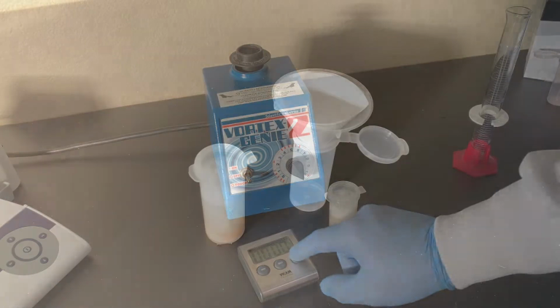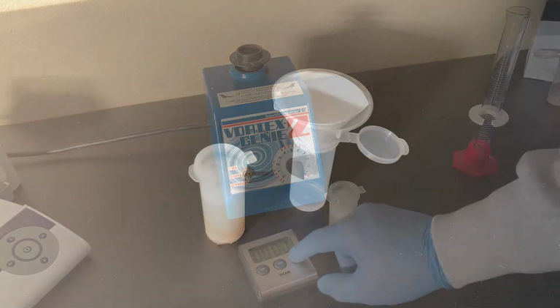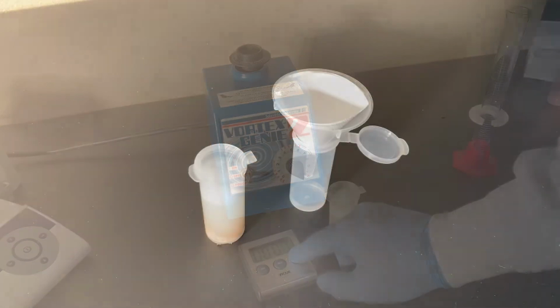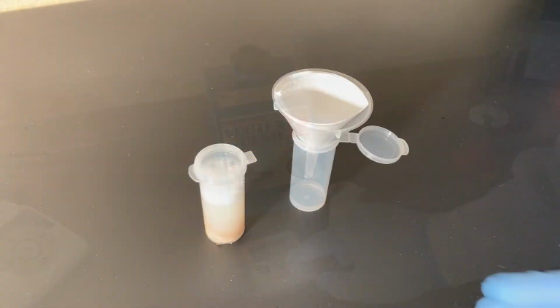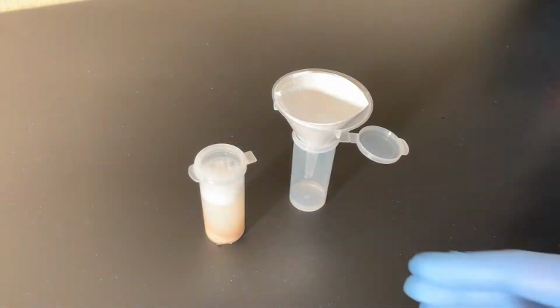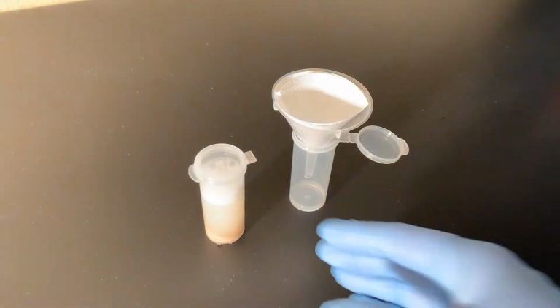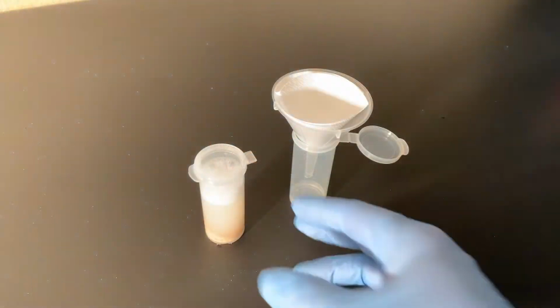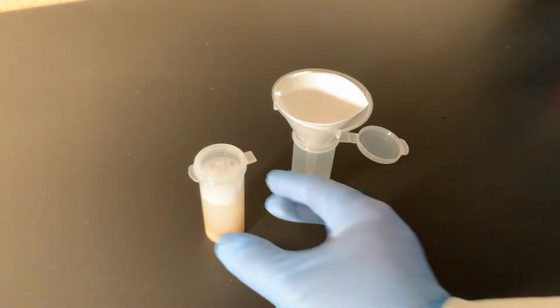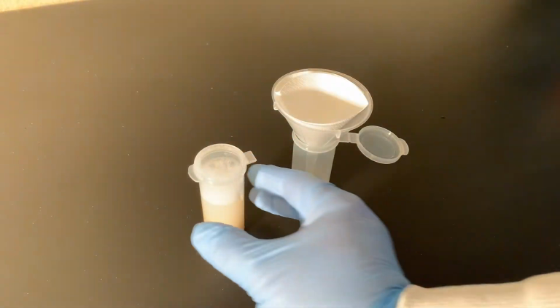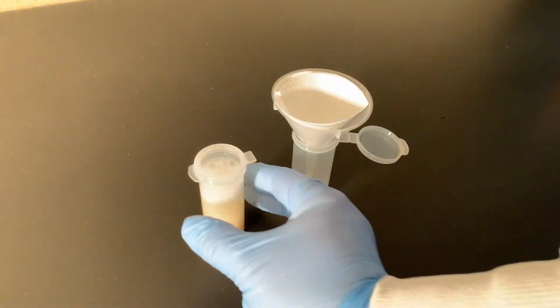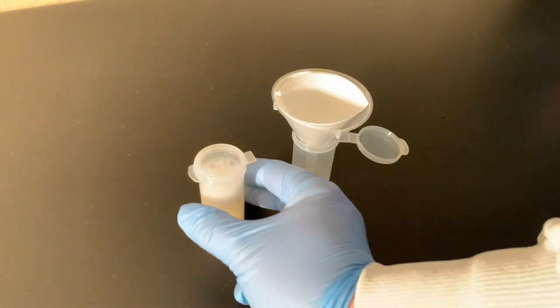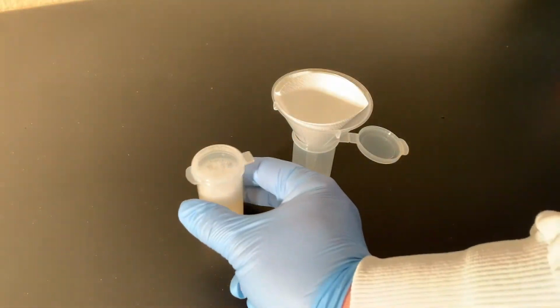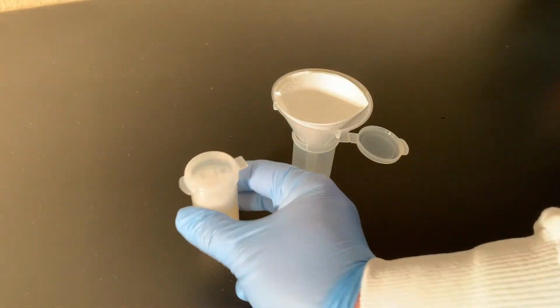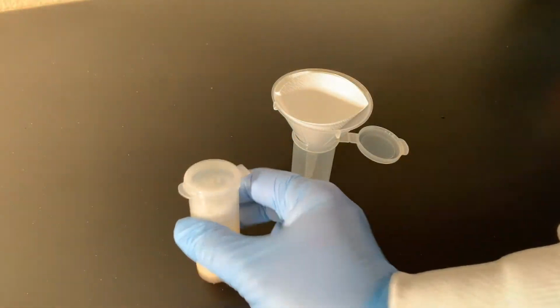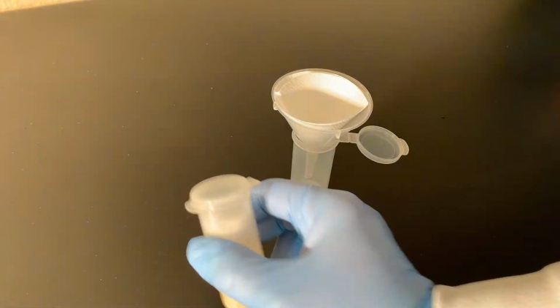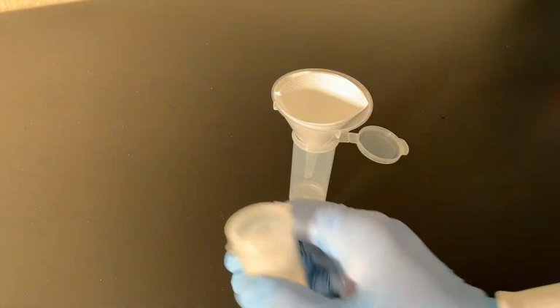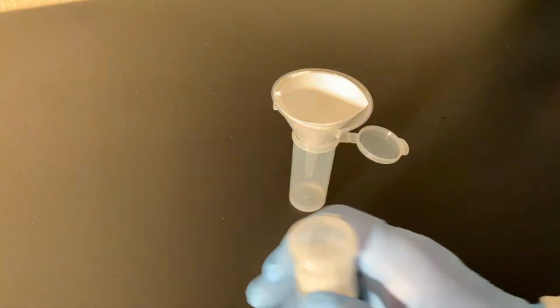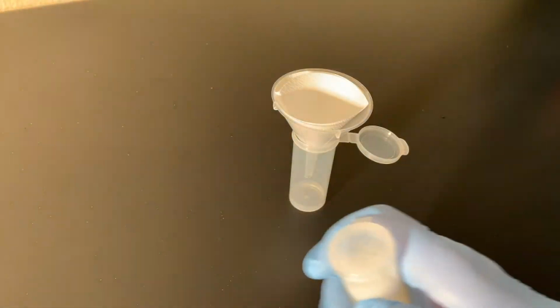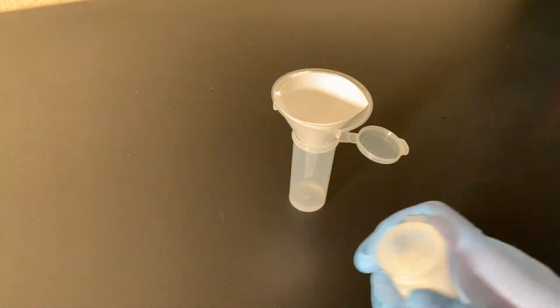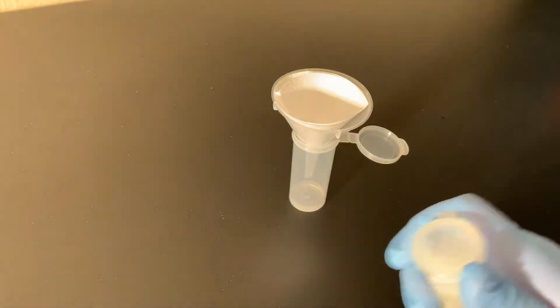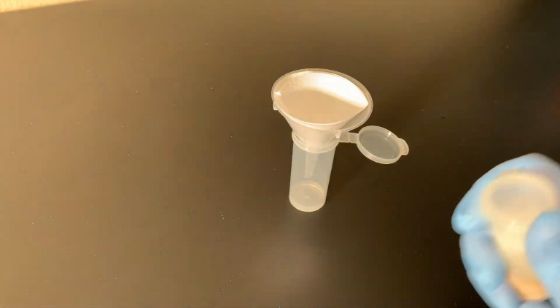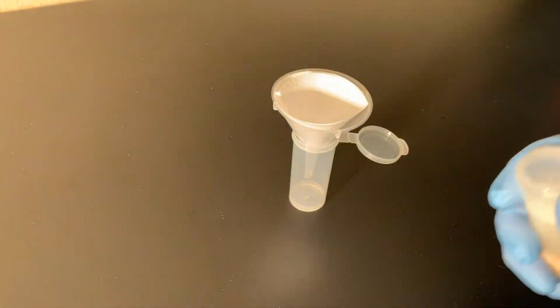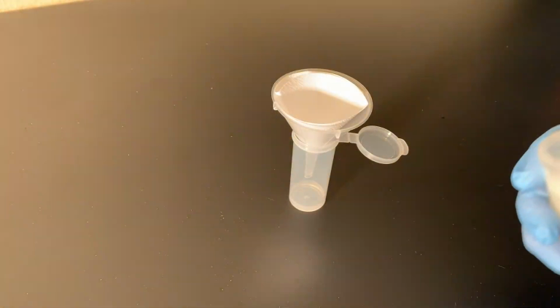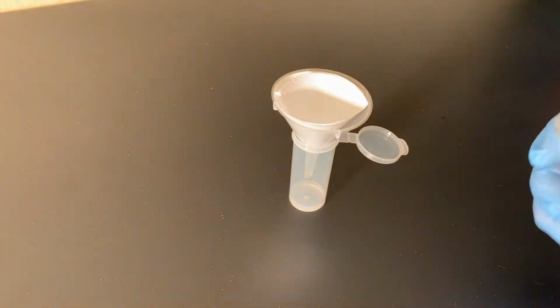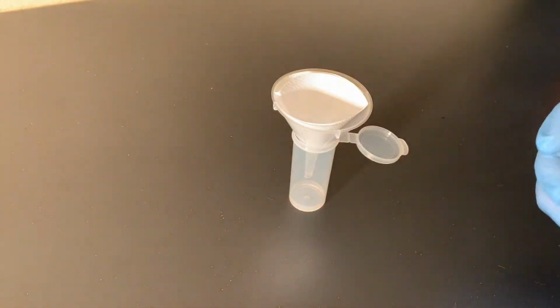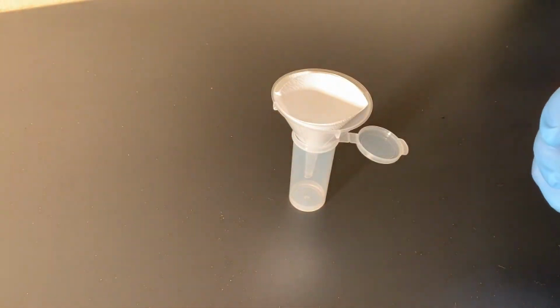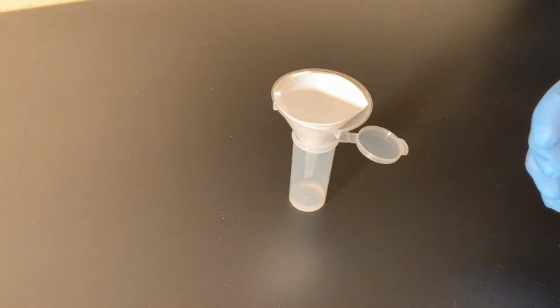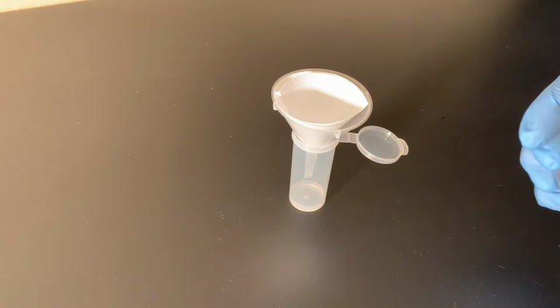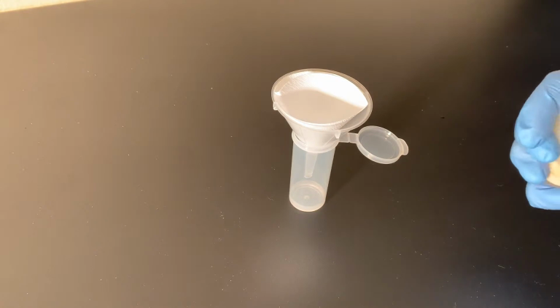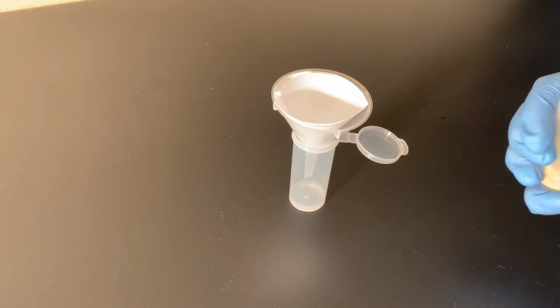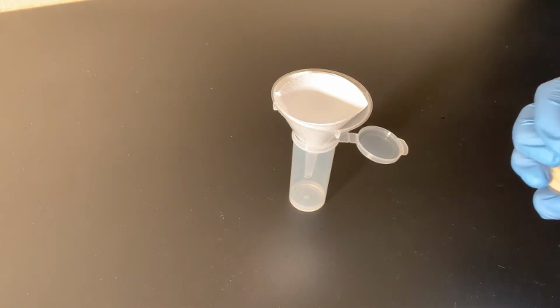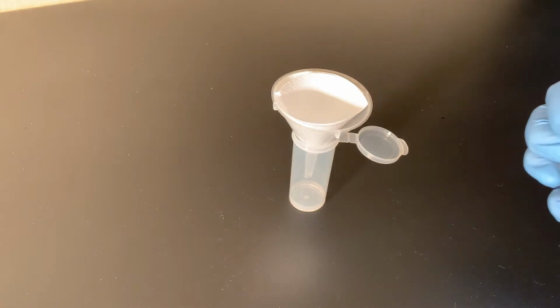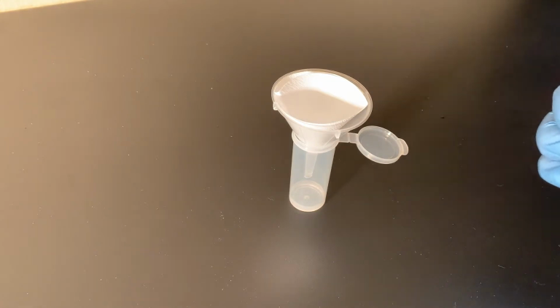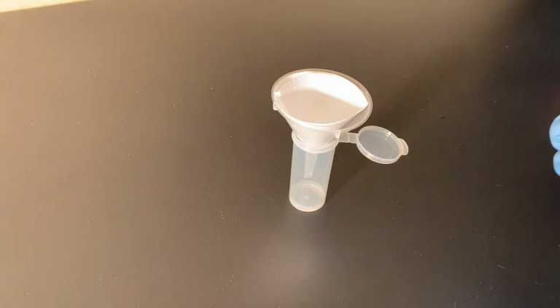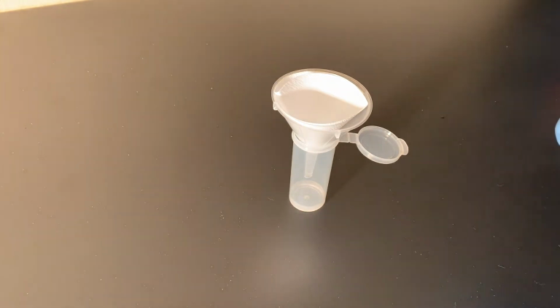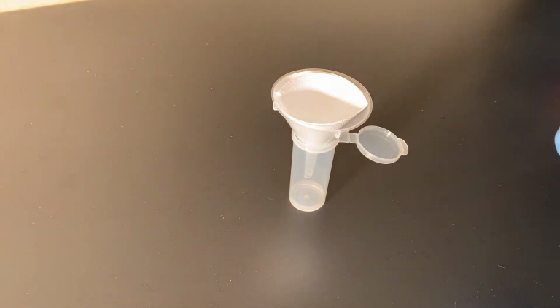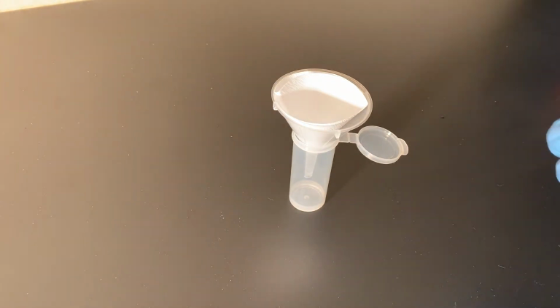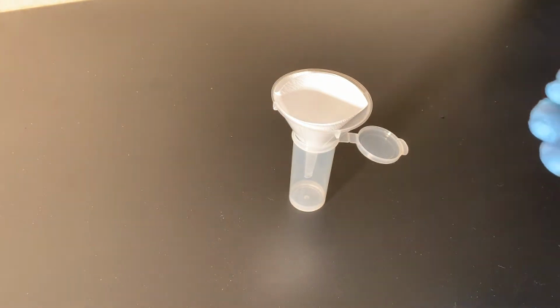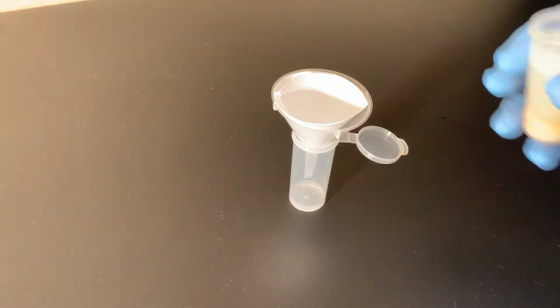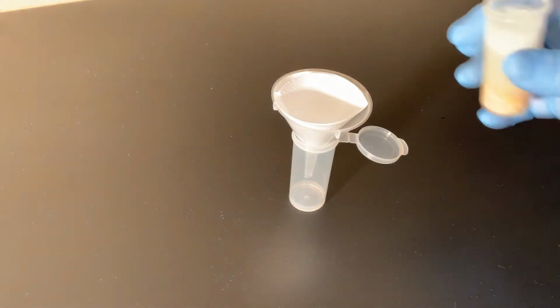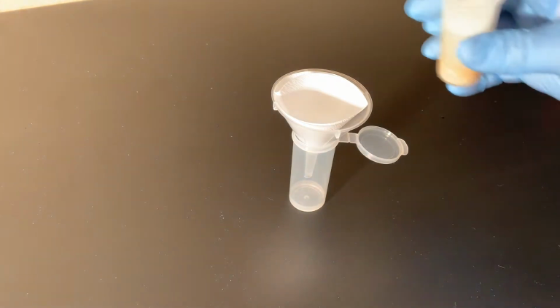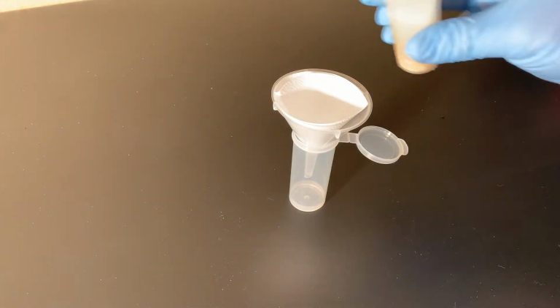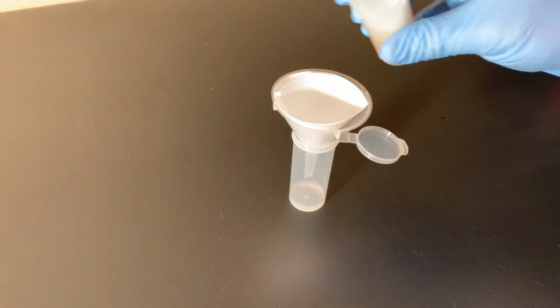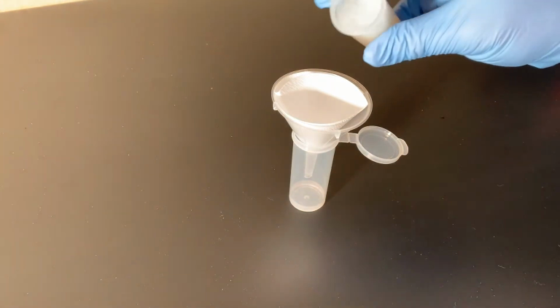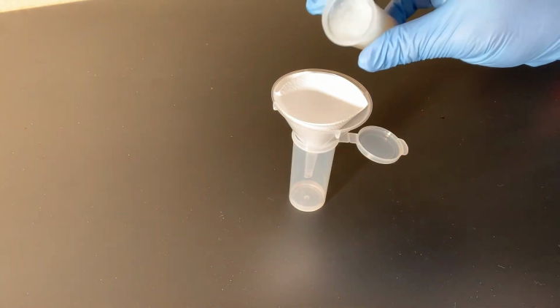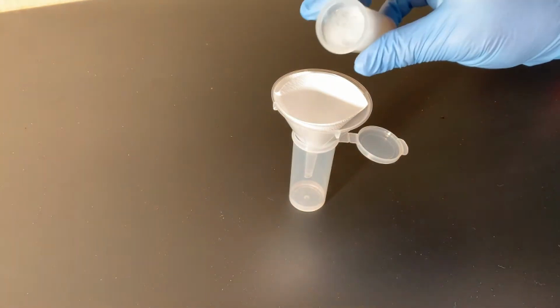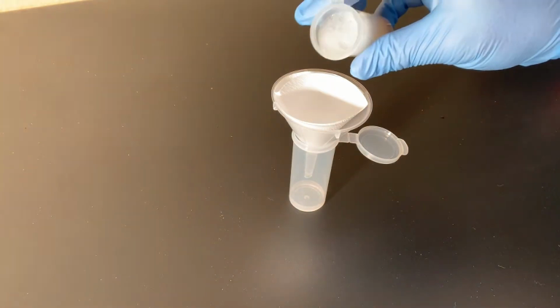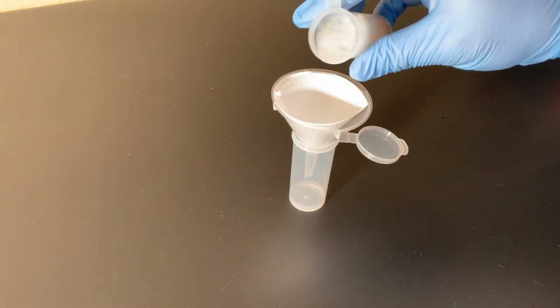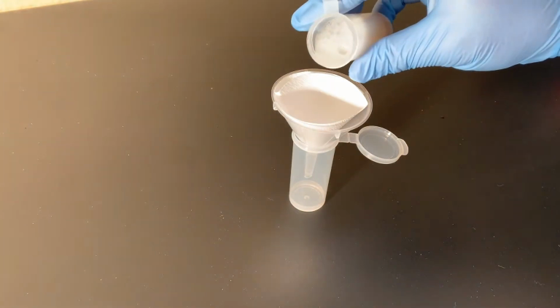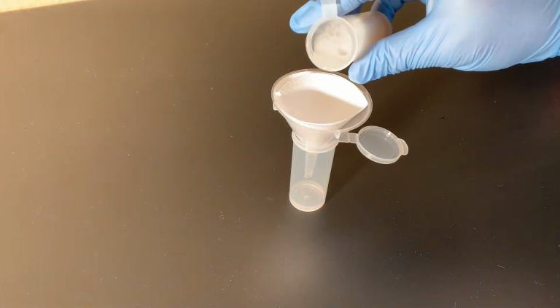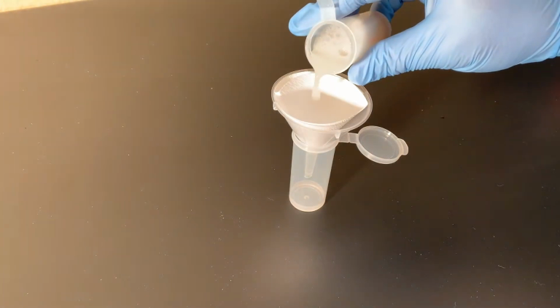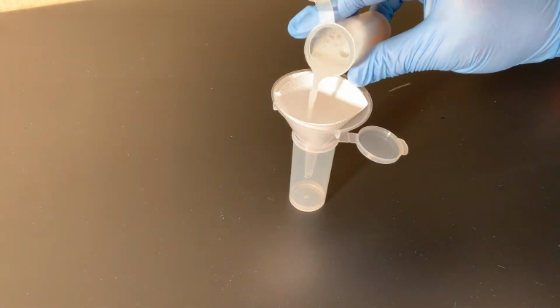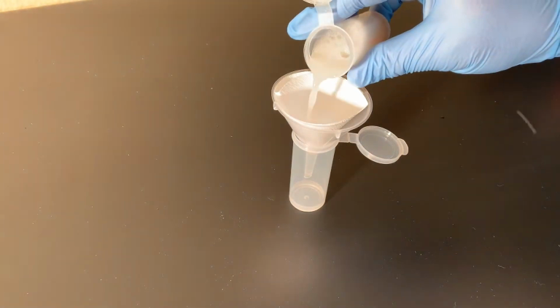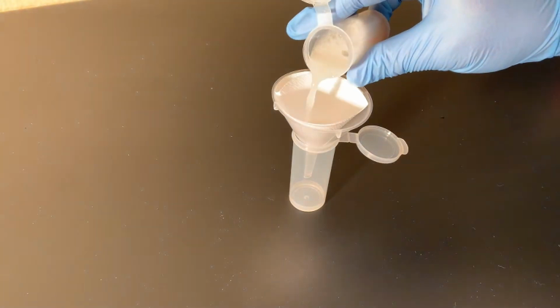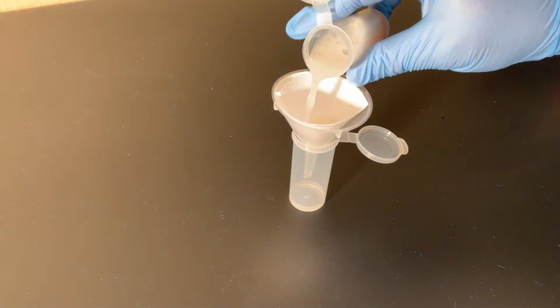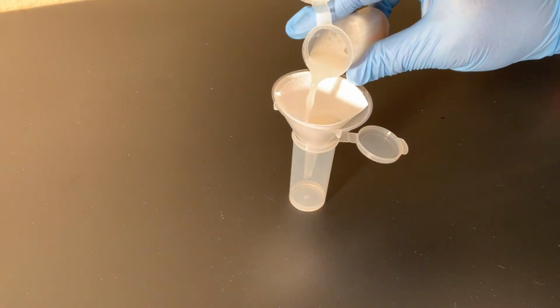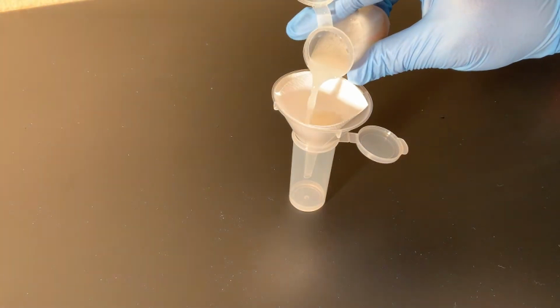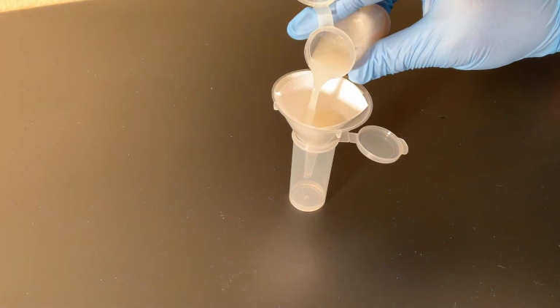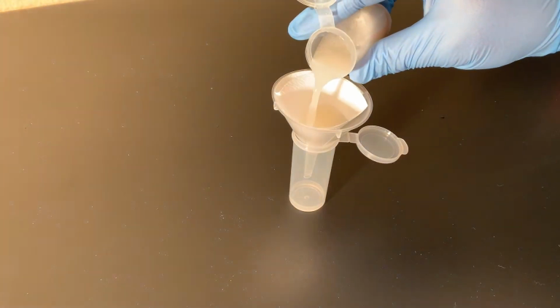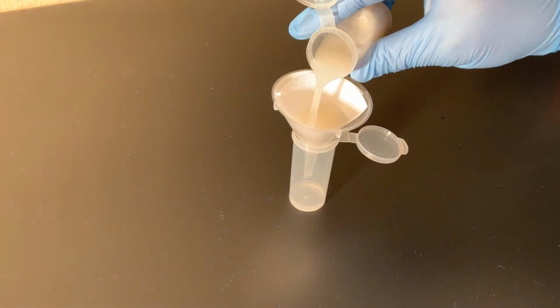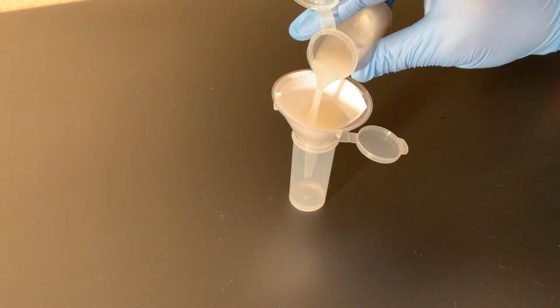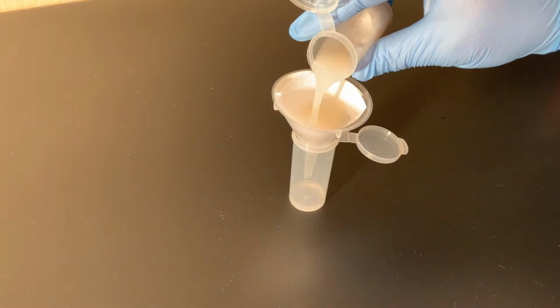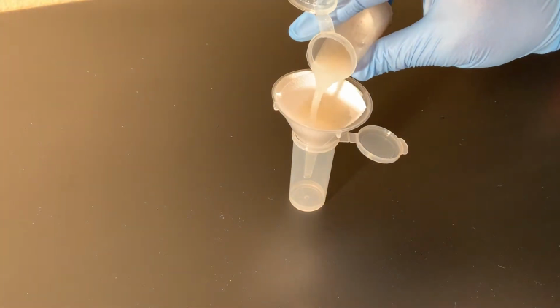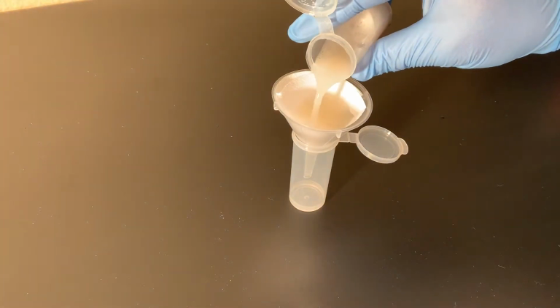Filter the extract into a clean tube. You can filter the extract up to 5 minutes.